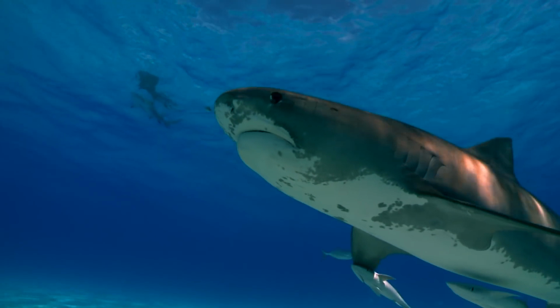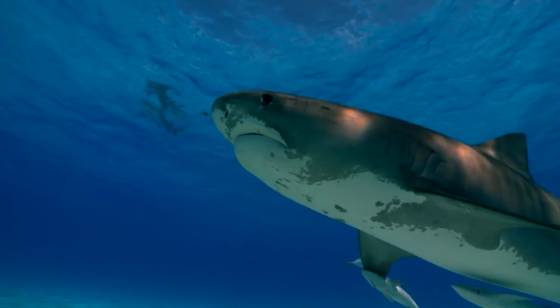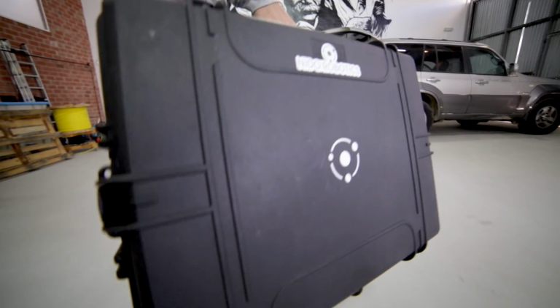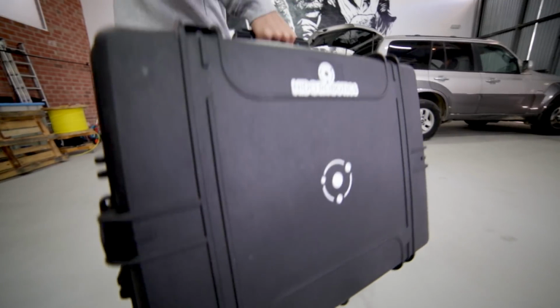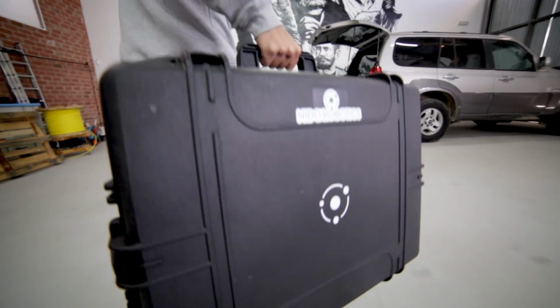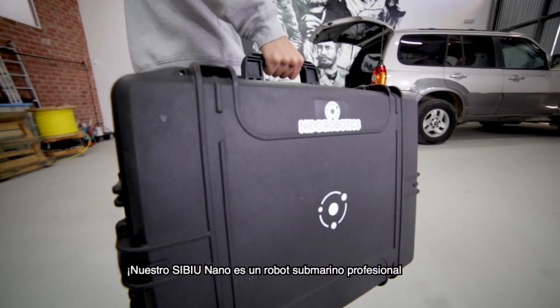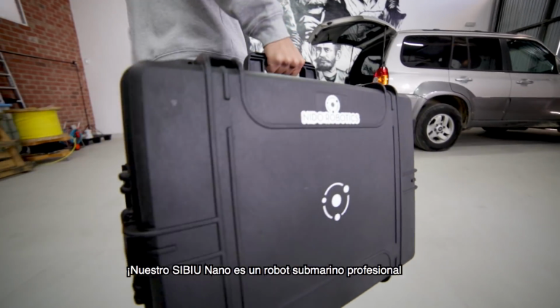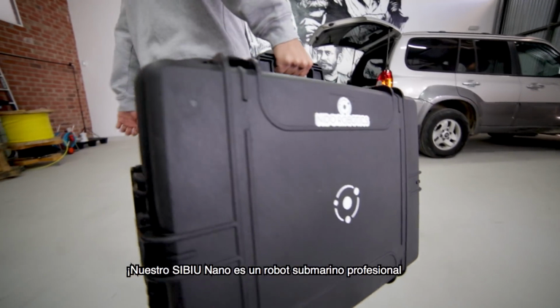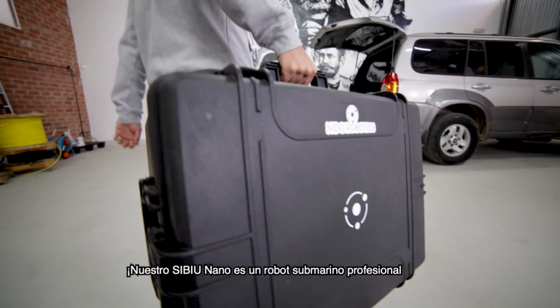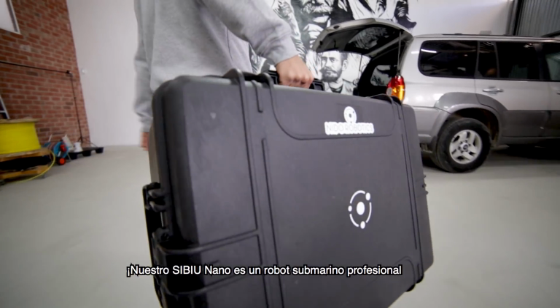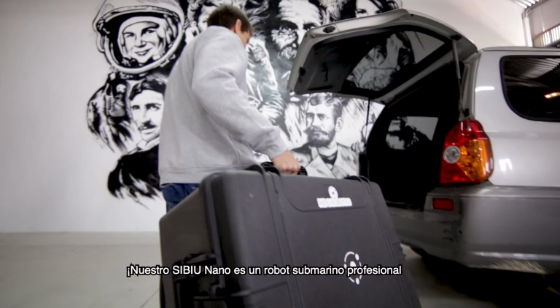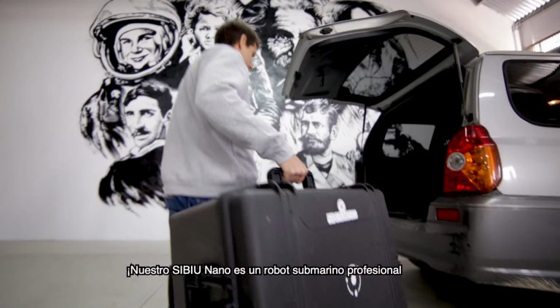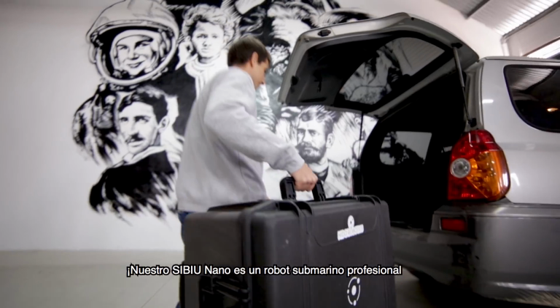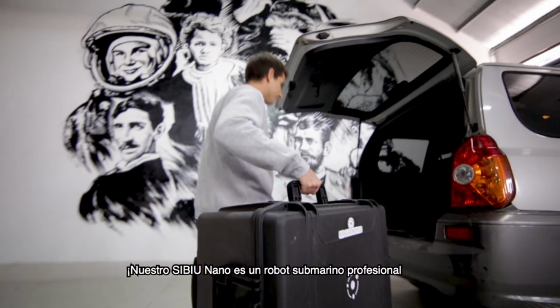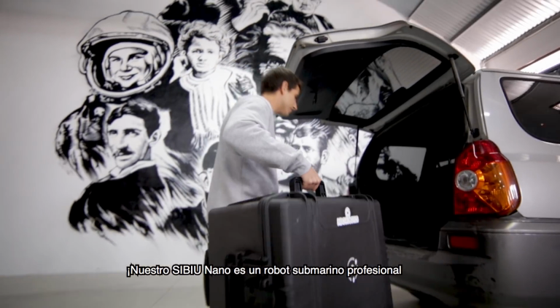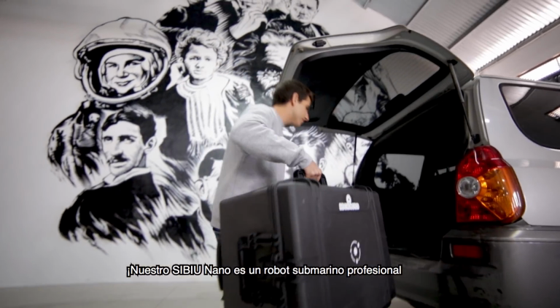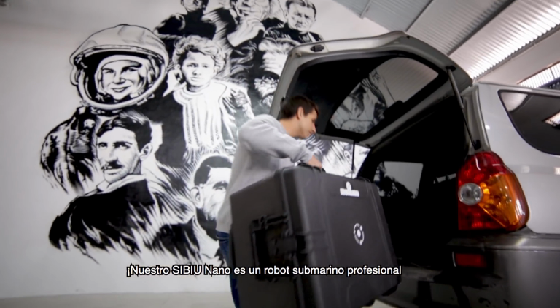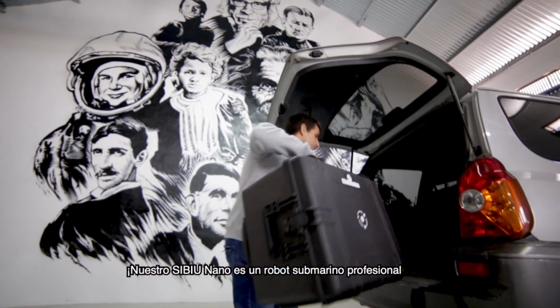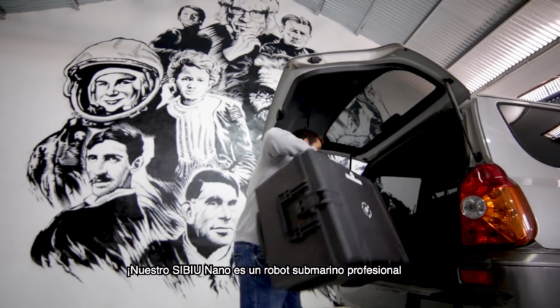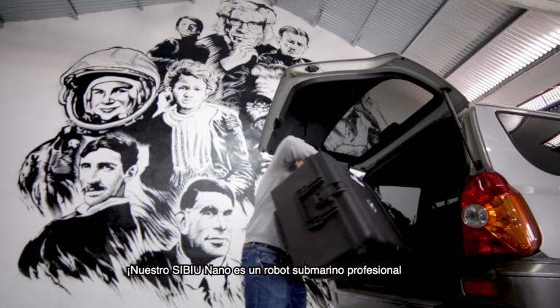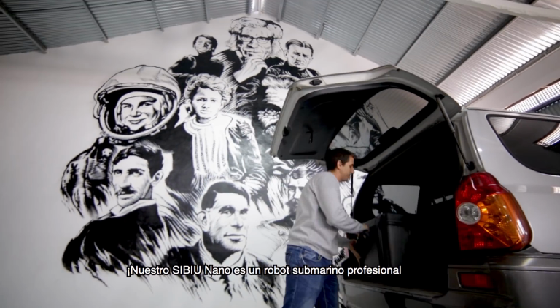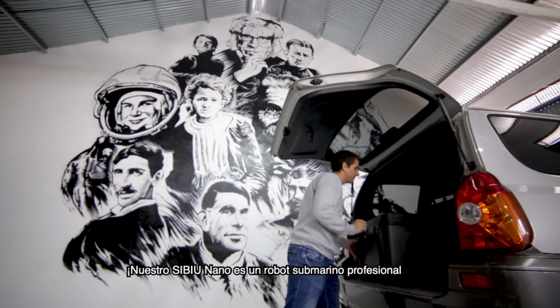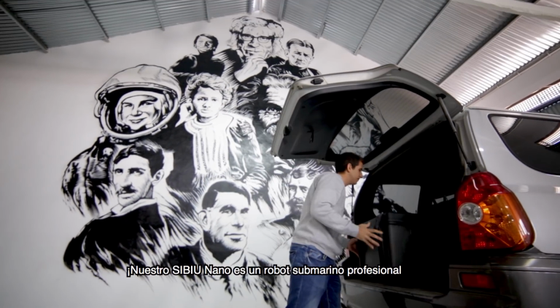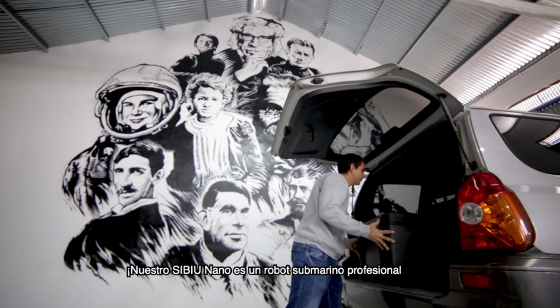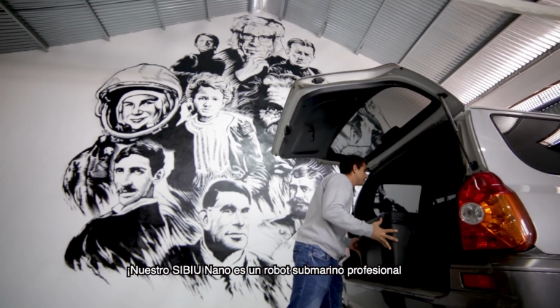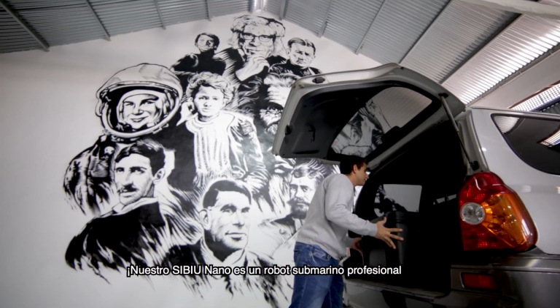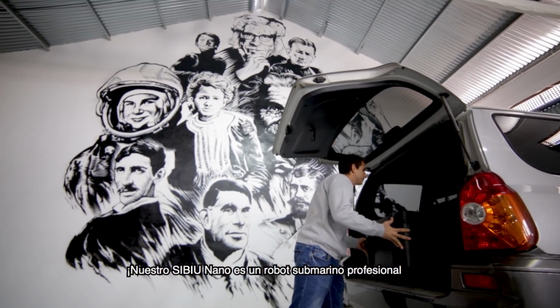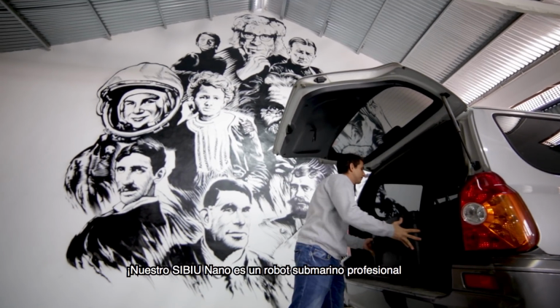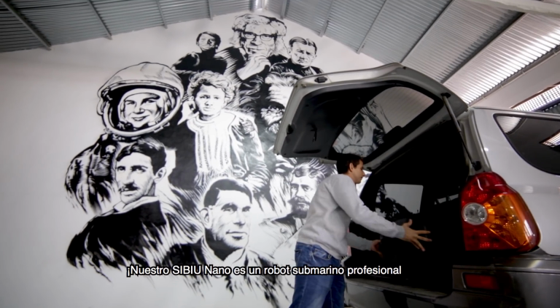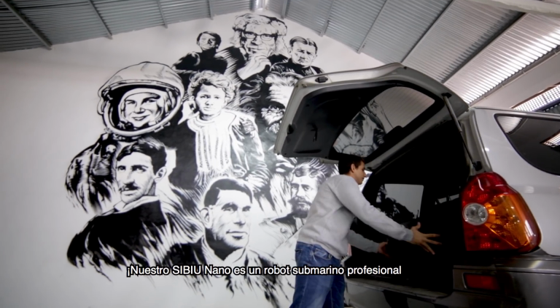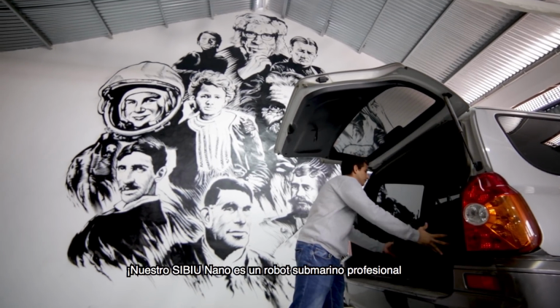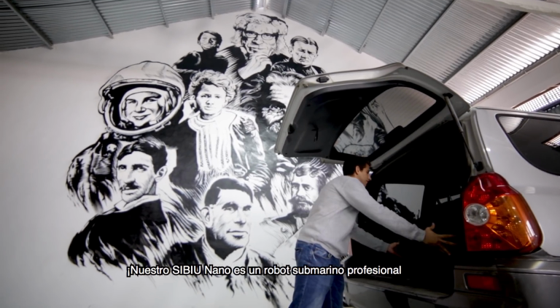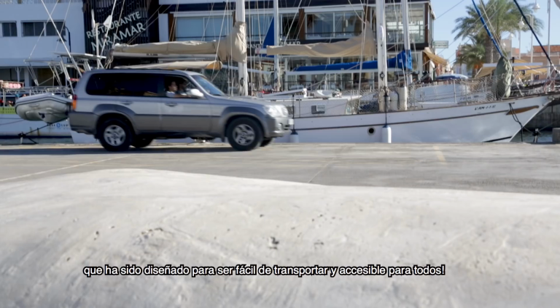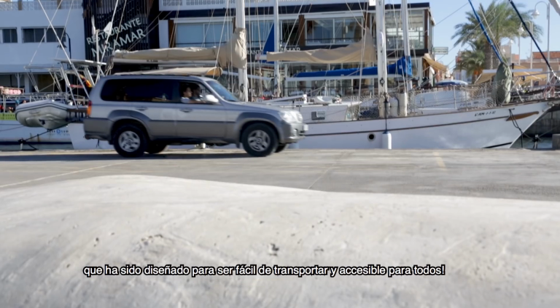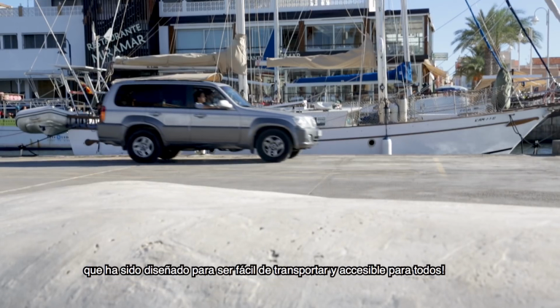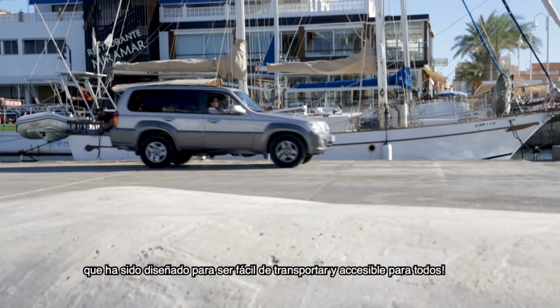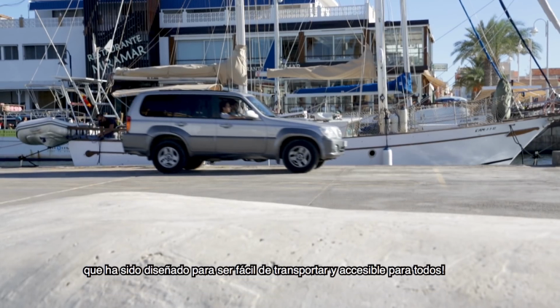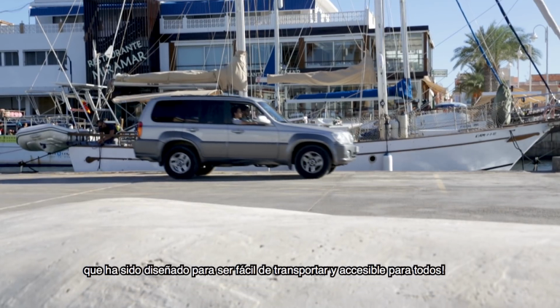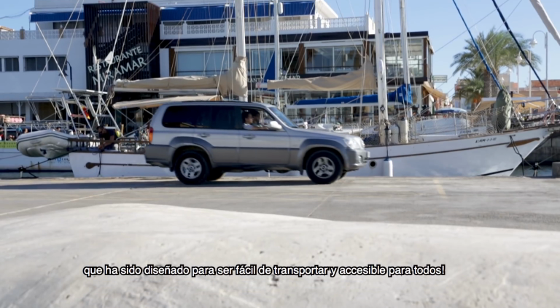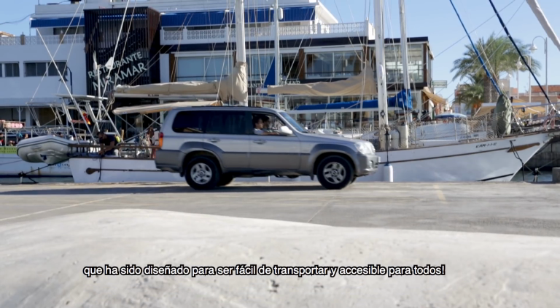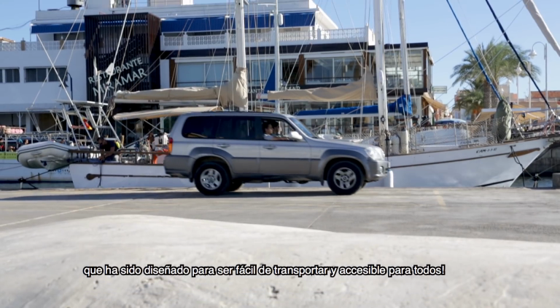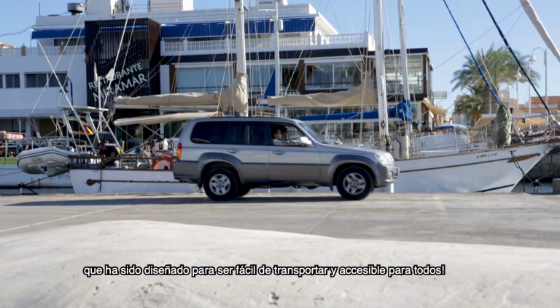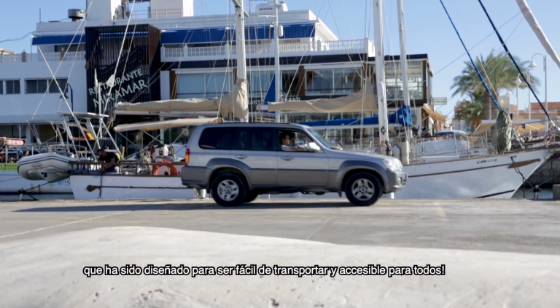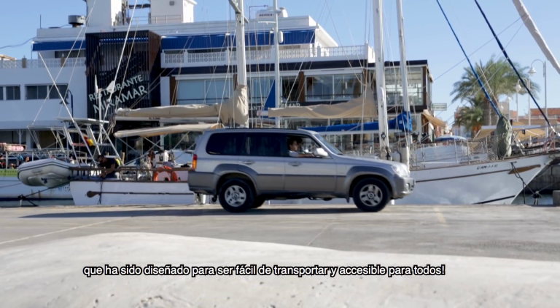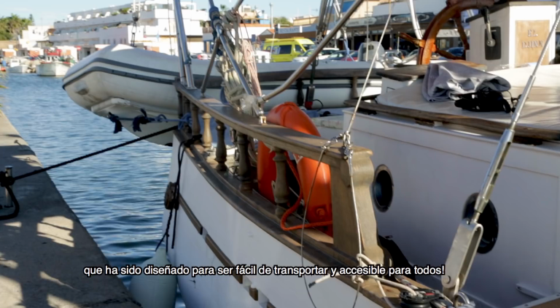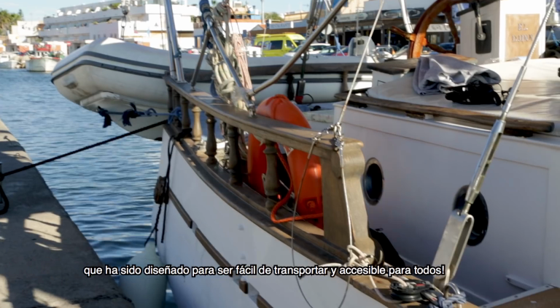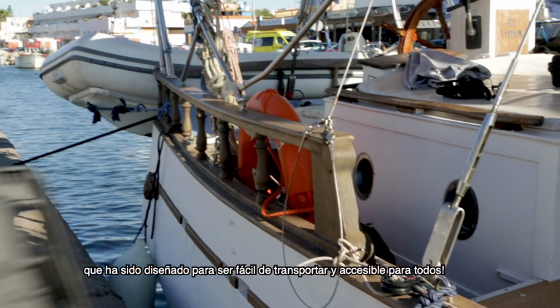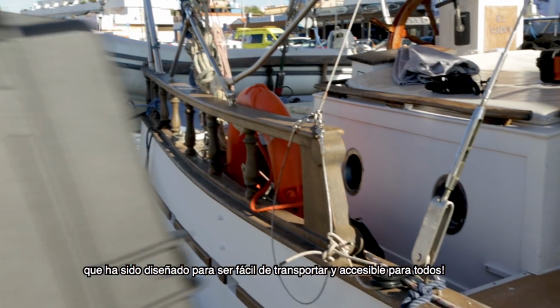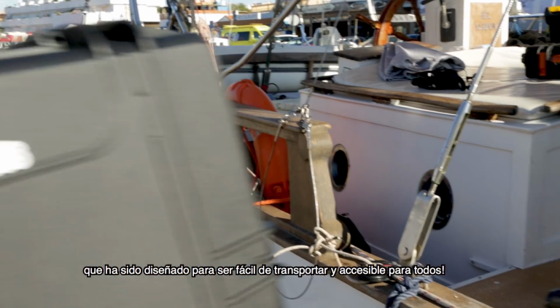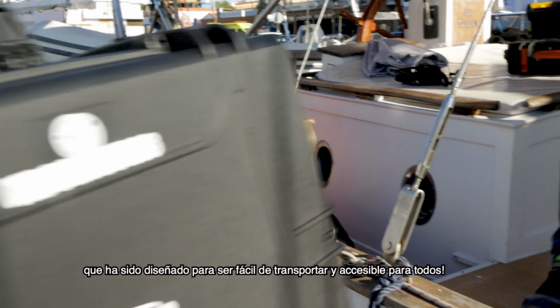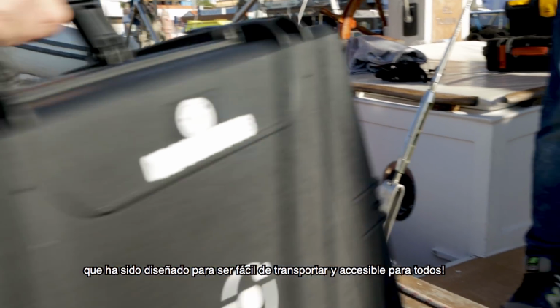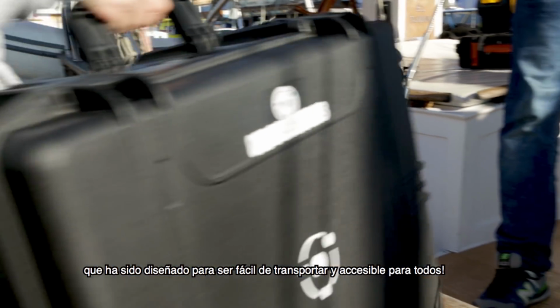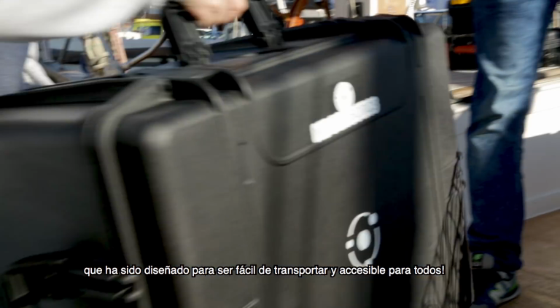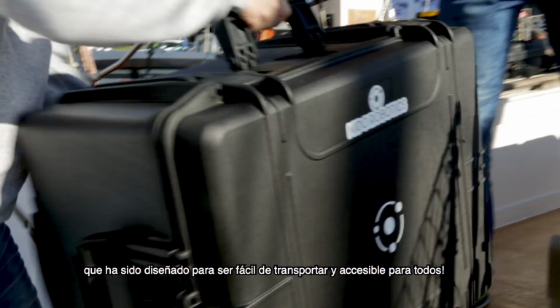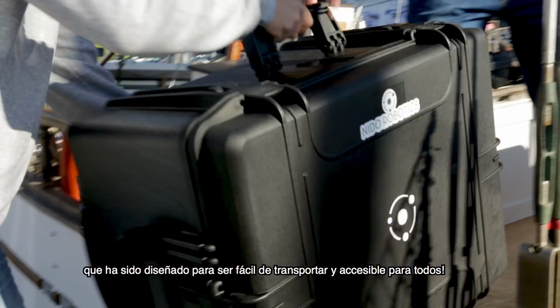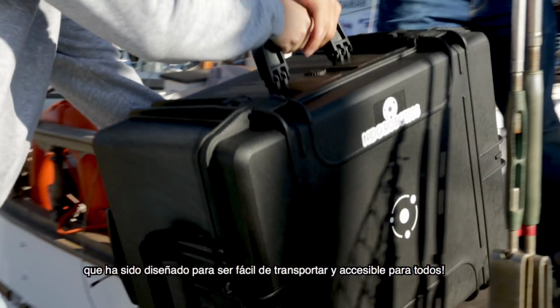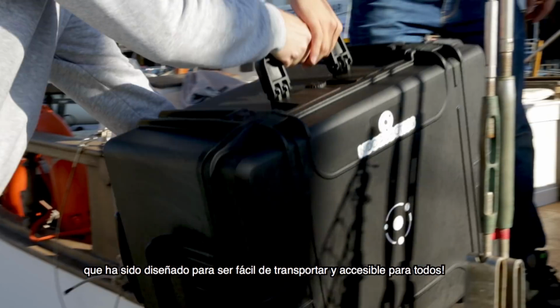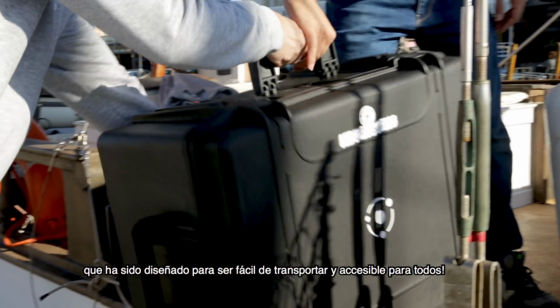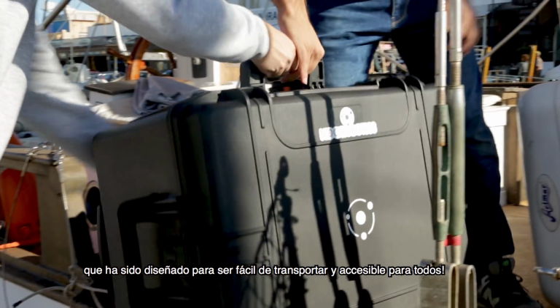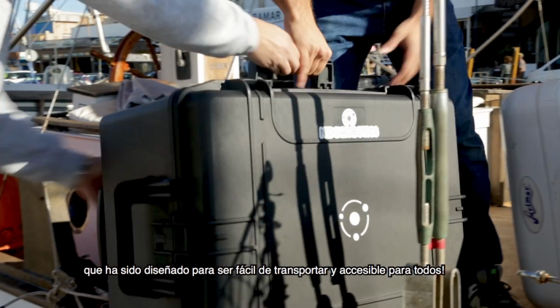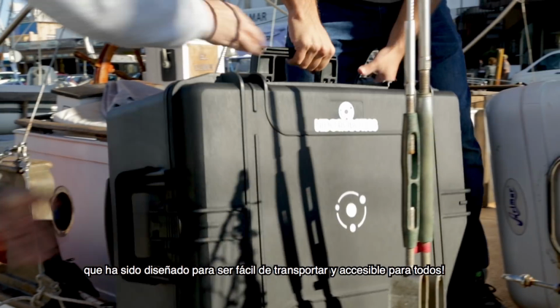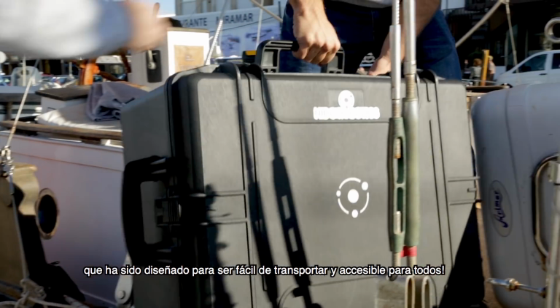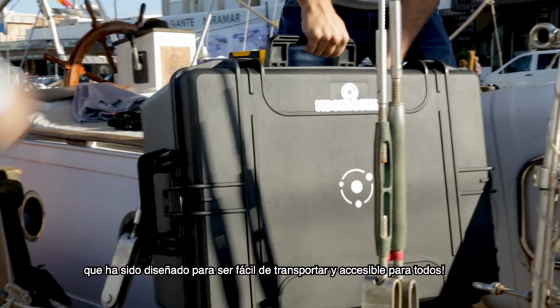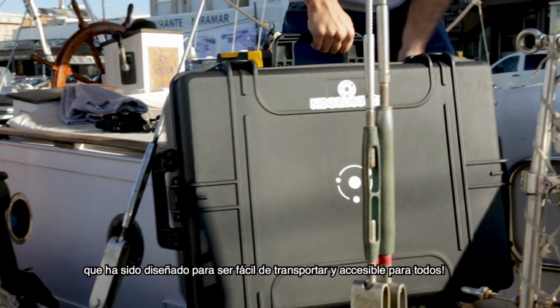Our Seaview Nano is a professional underwater robot designed to be super portable and accessible to everyone.